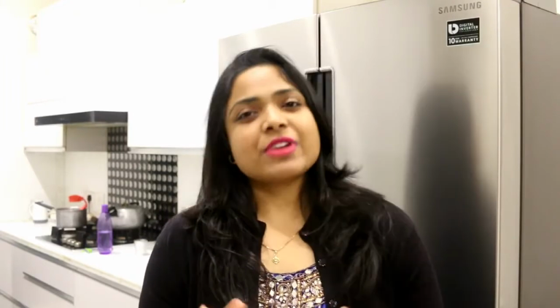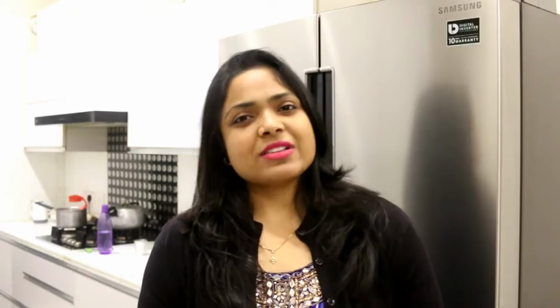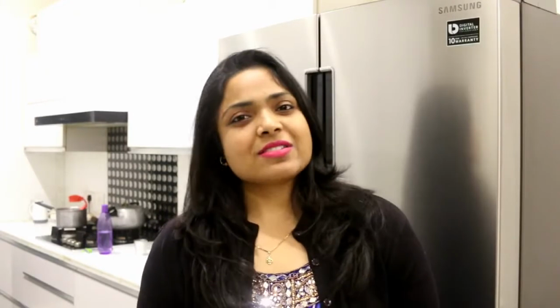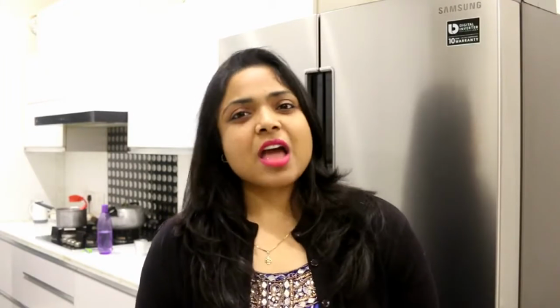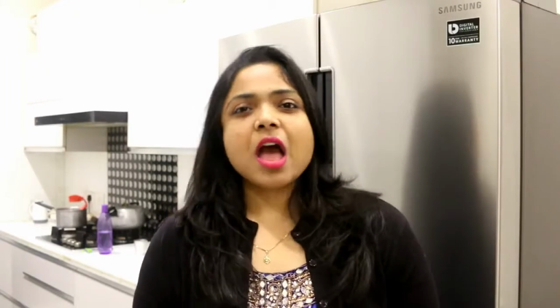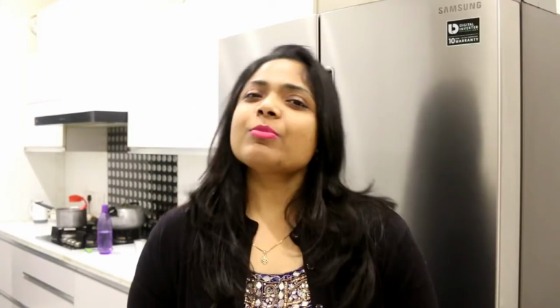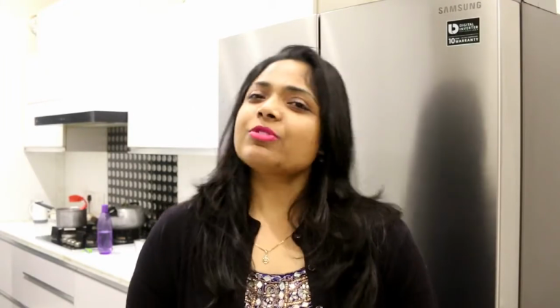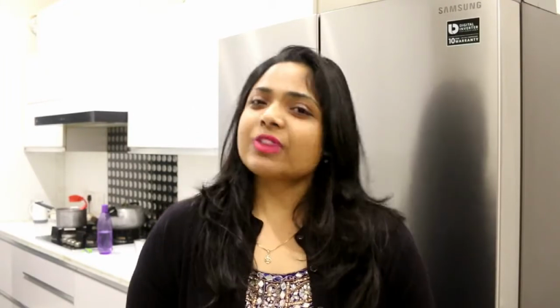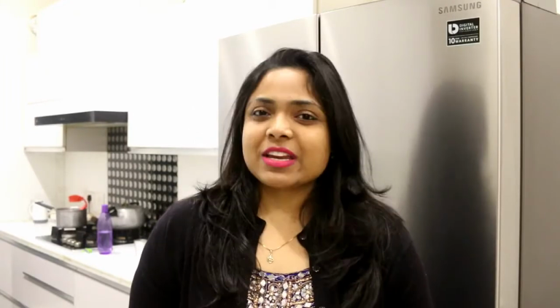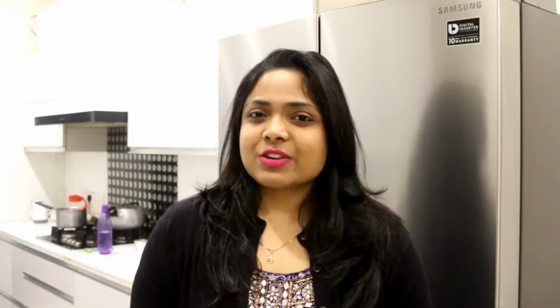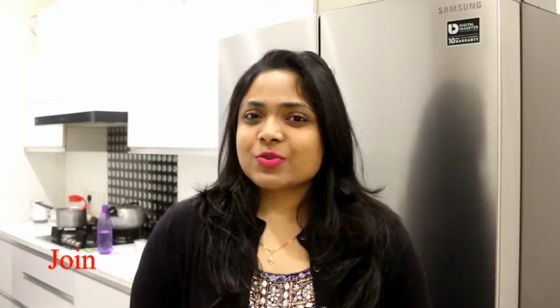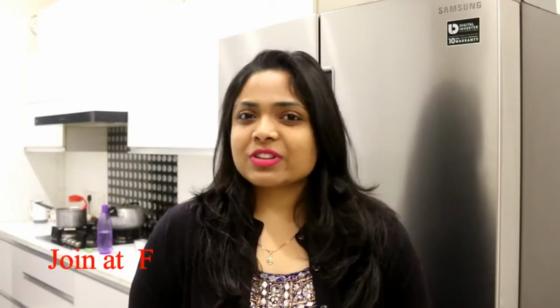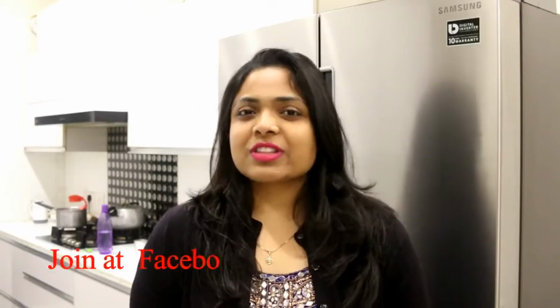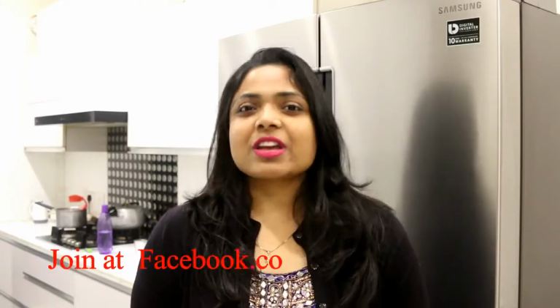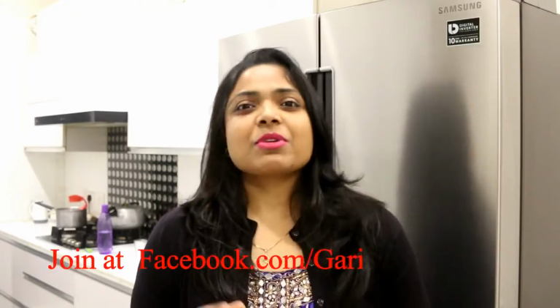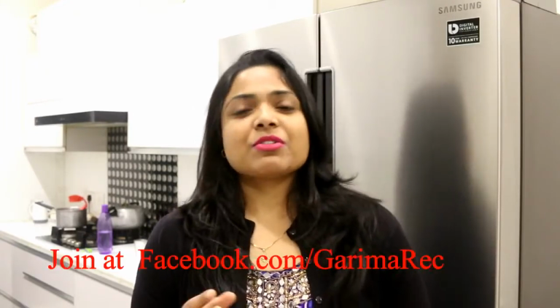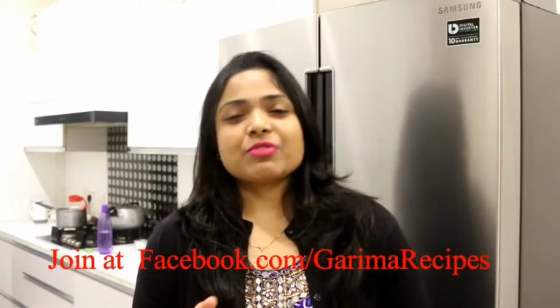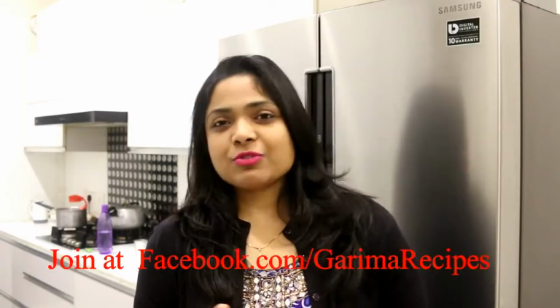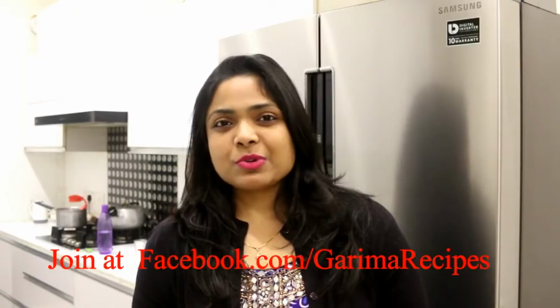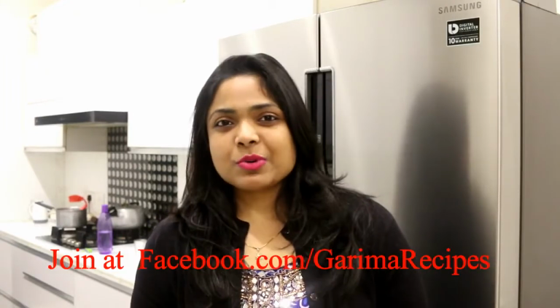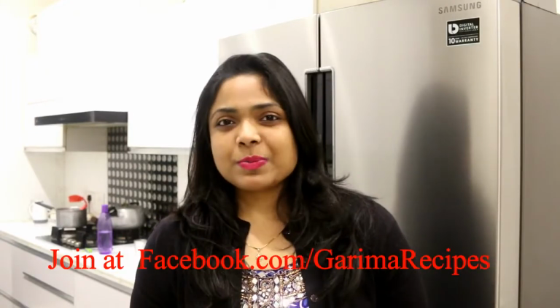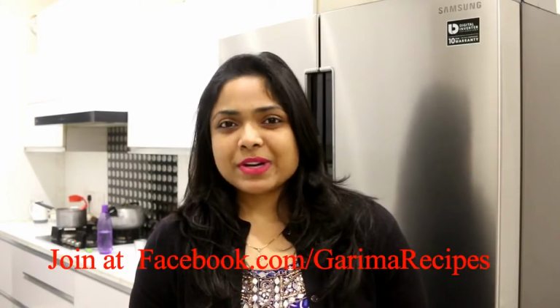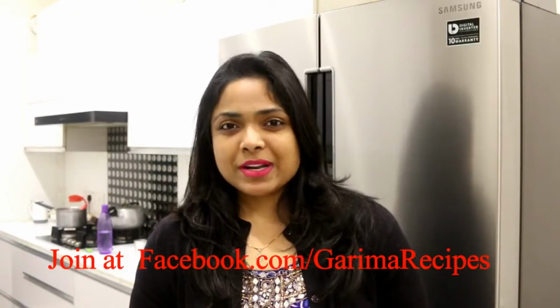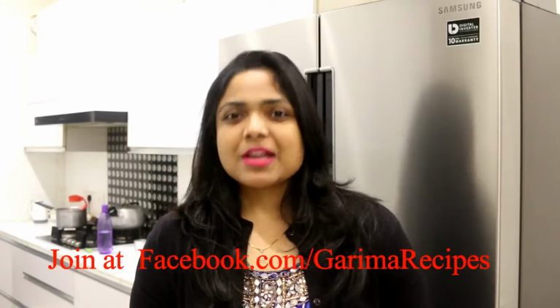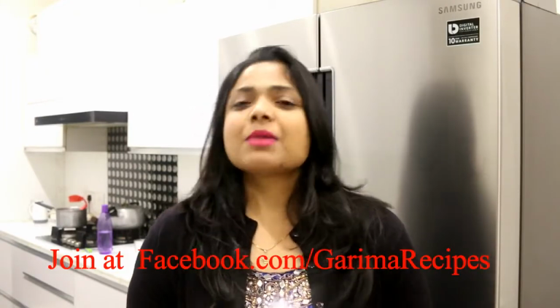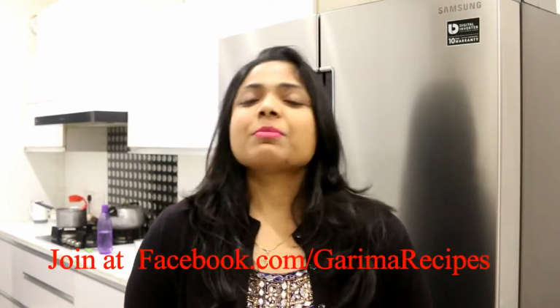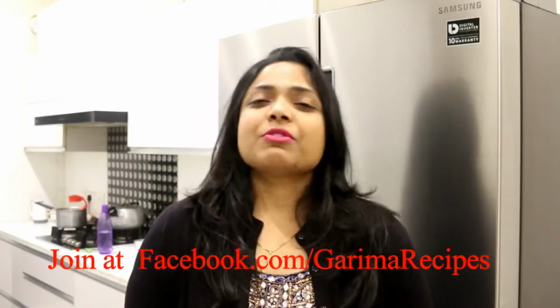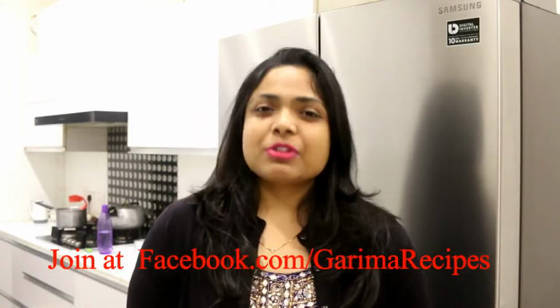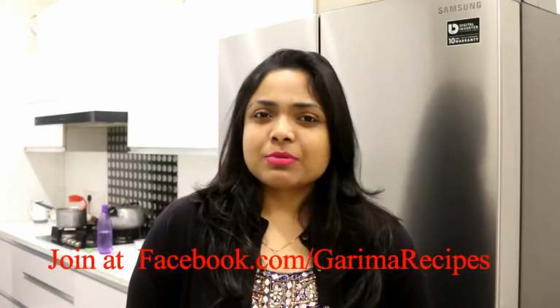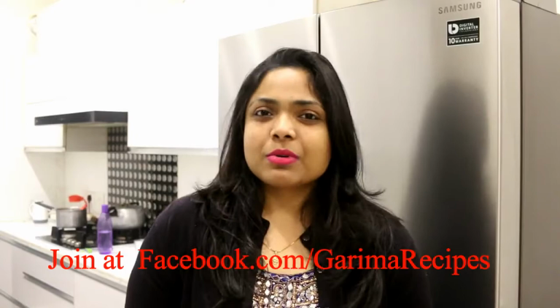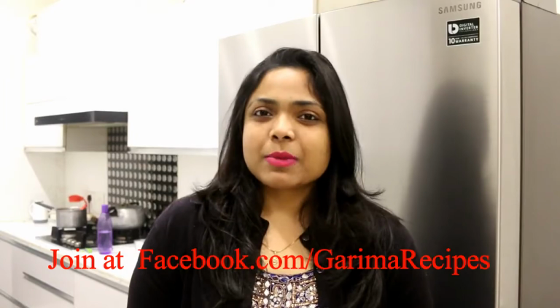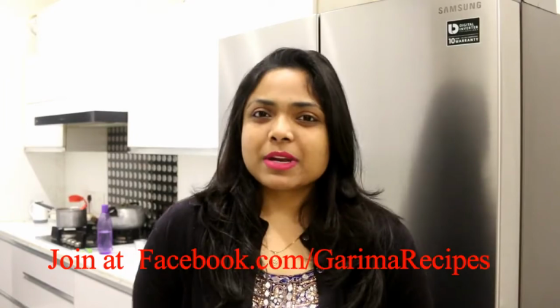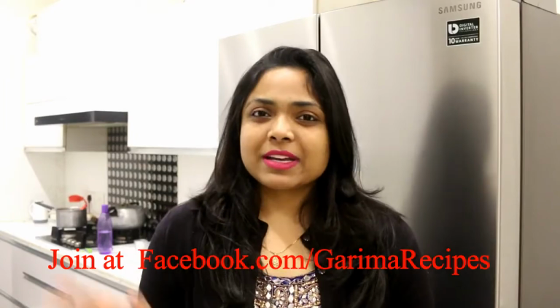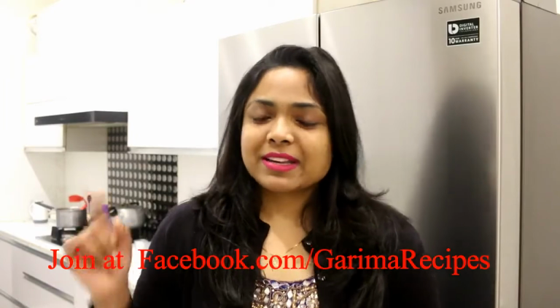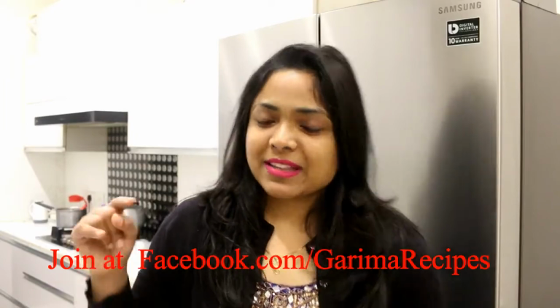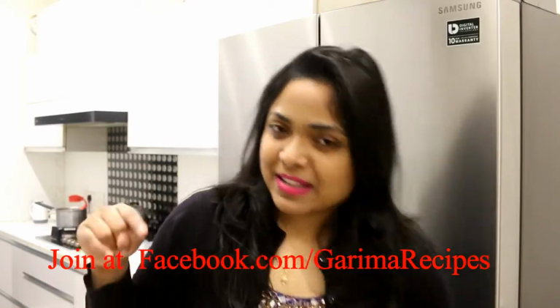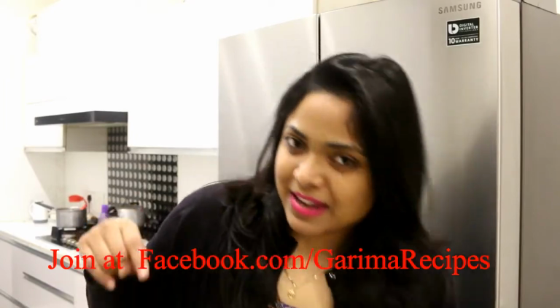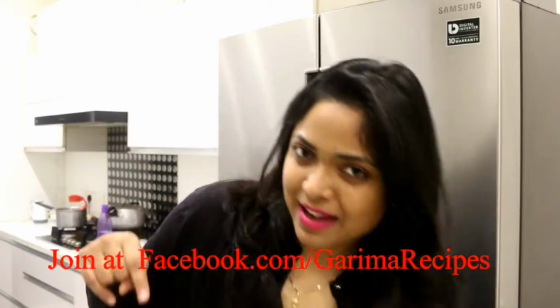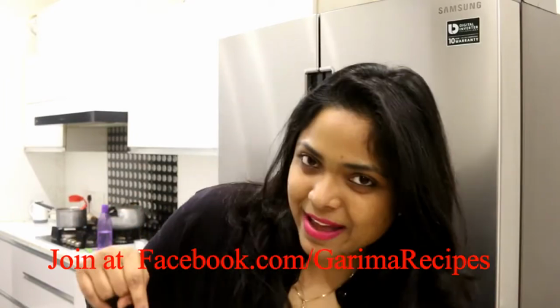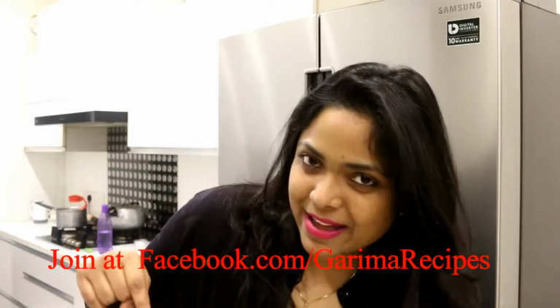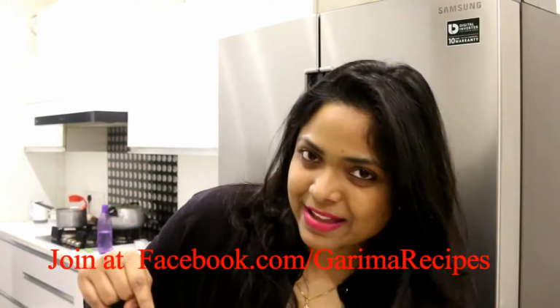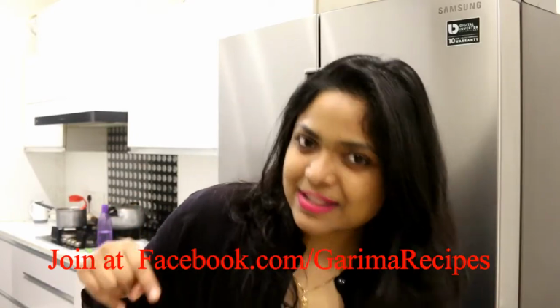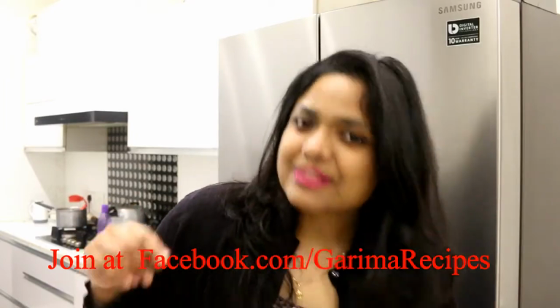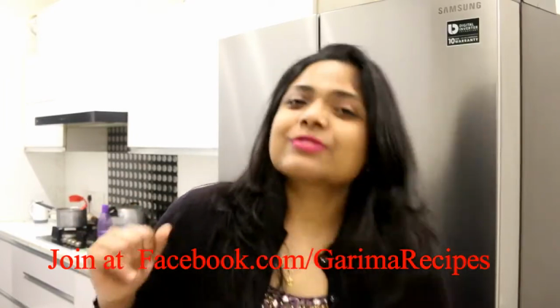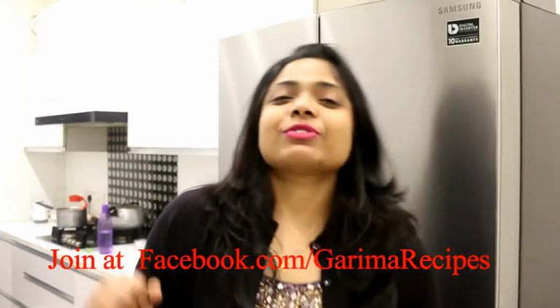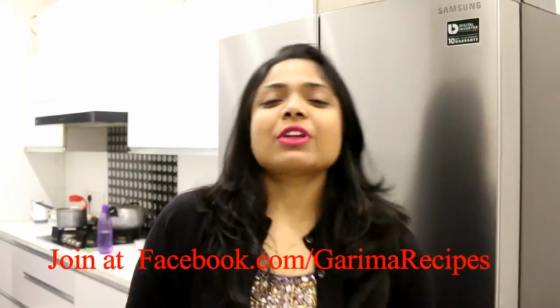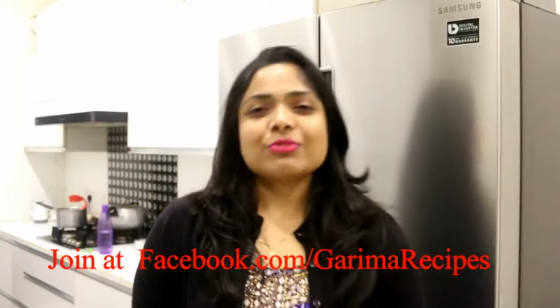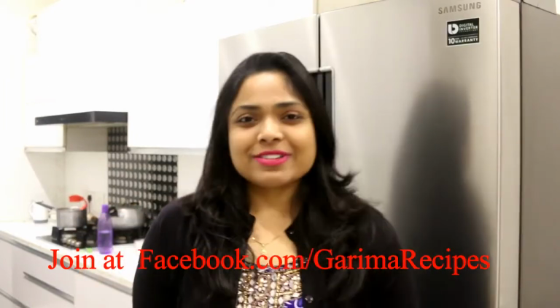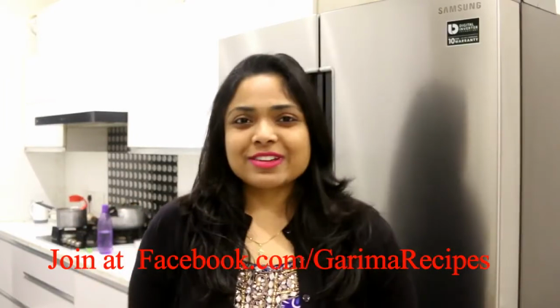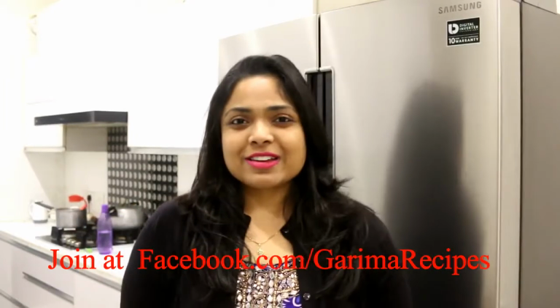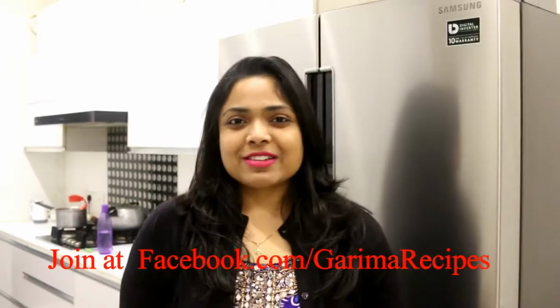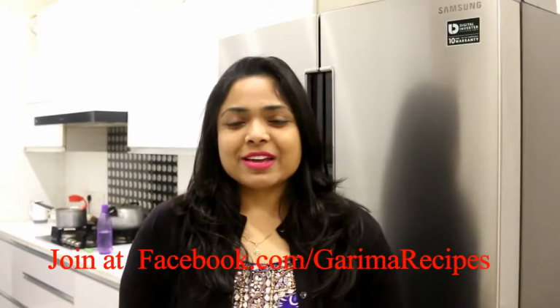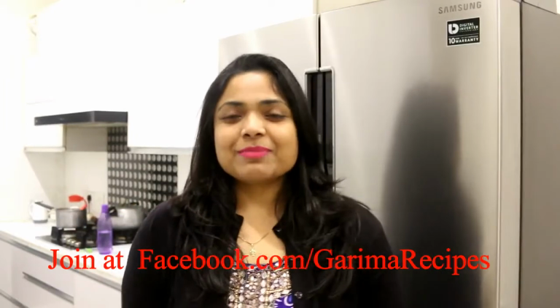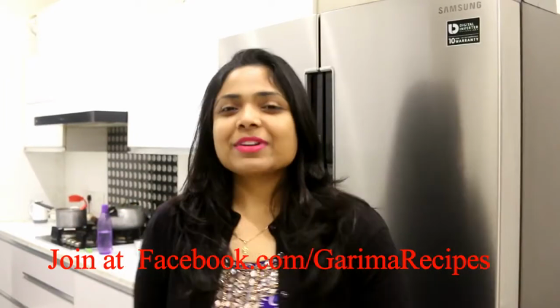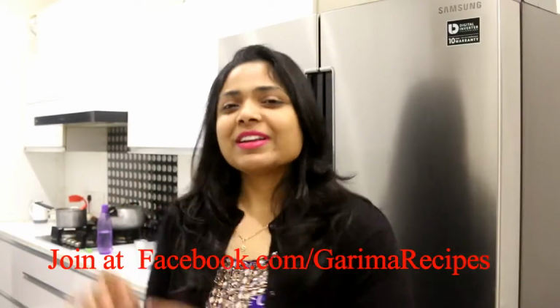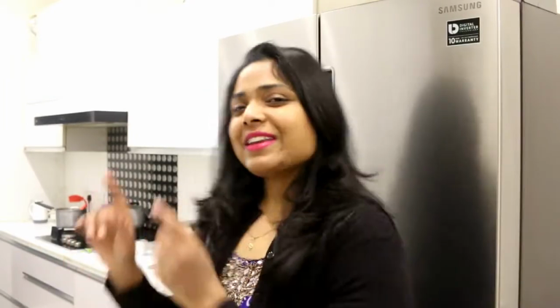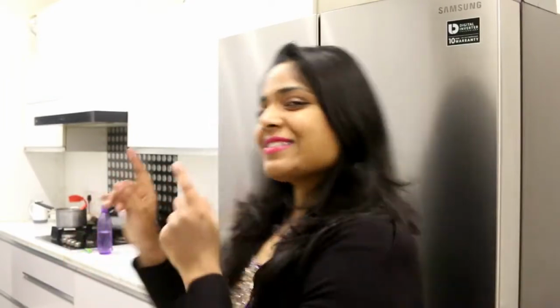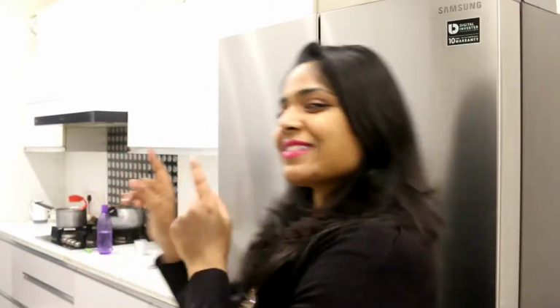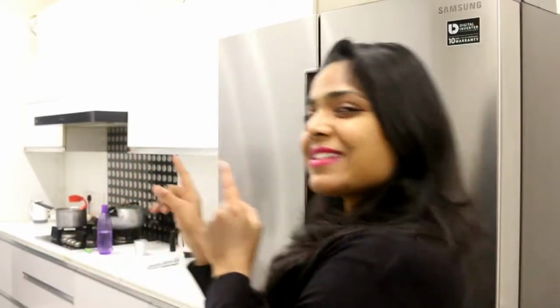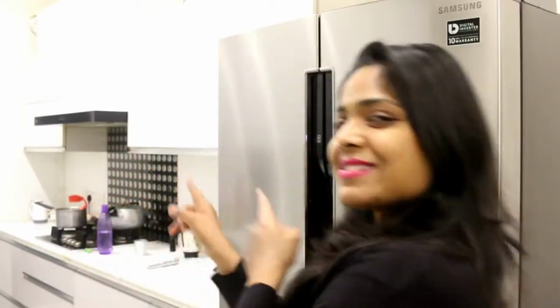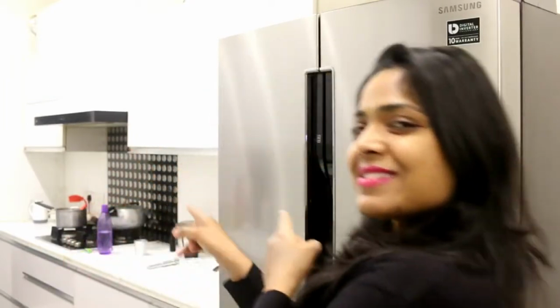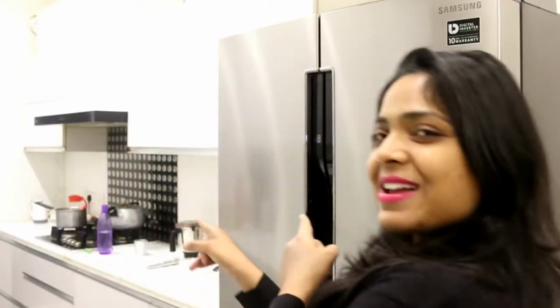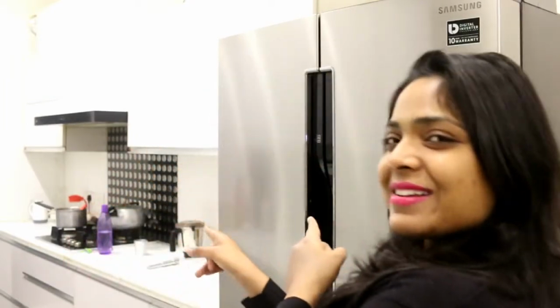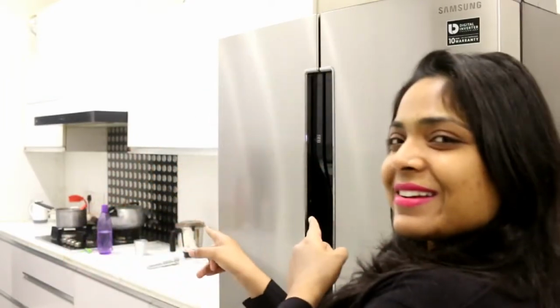Friends, you can connect with me on my Facebook group. So without wasting time, let's get started.